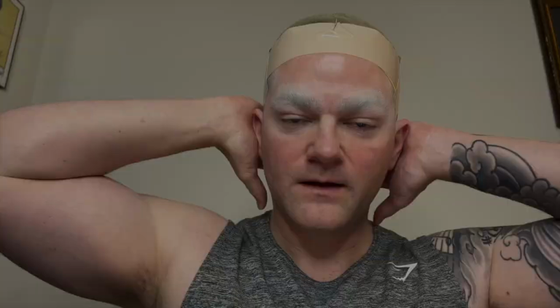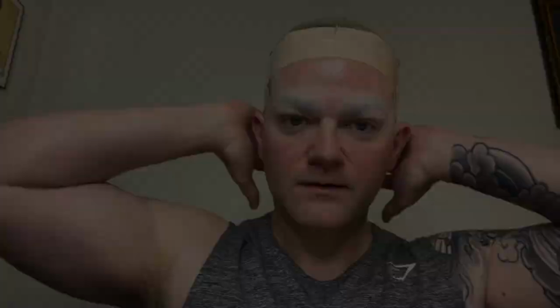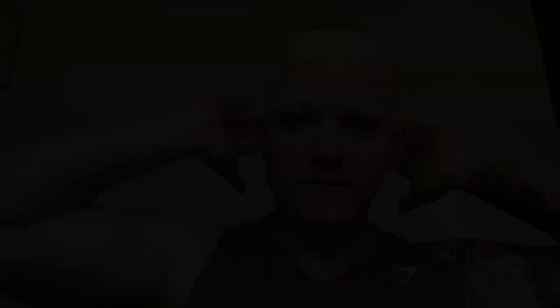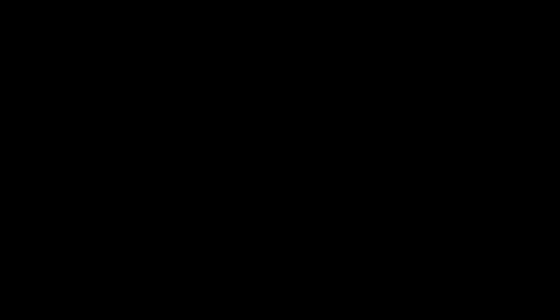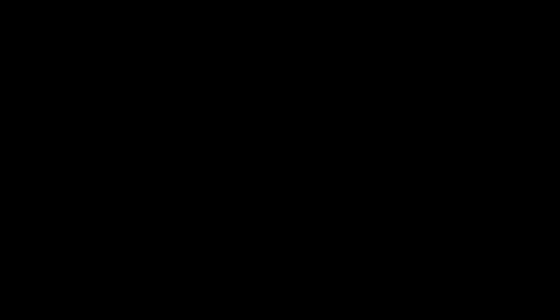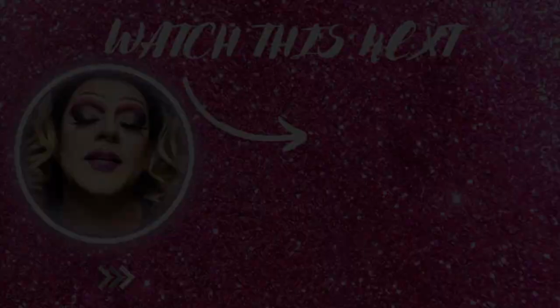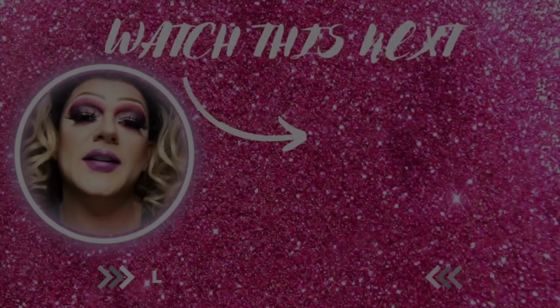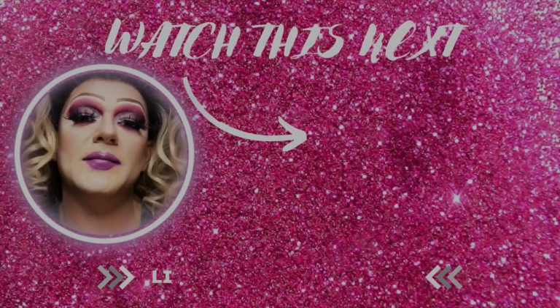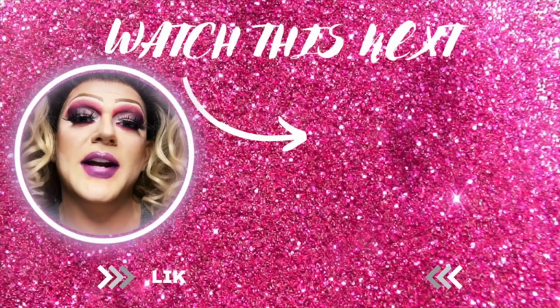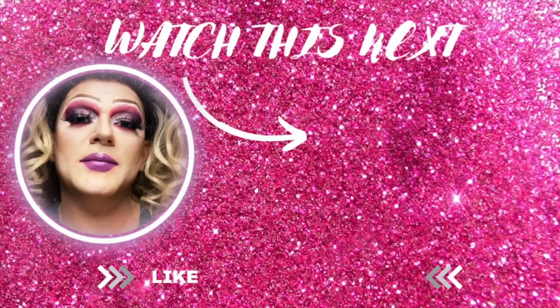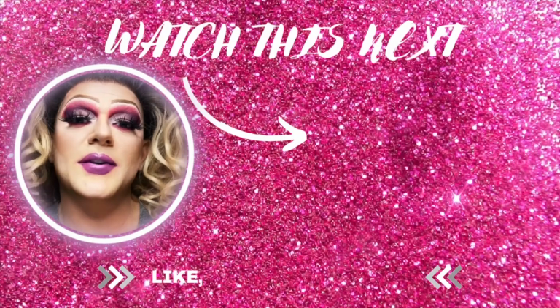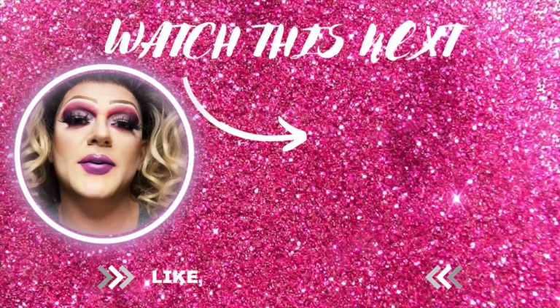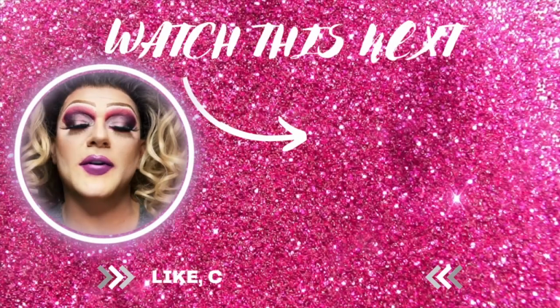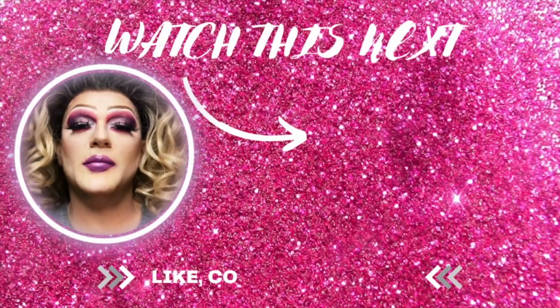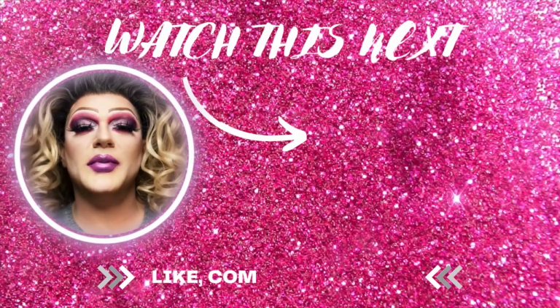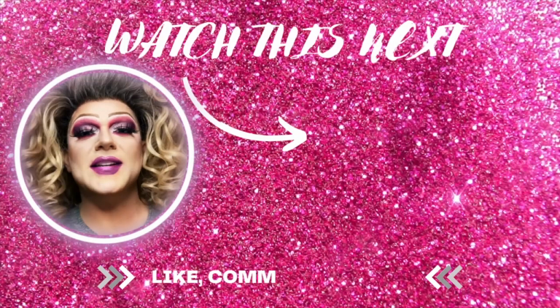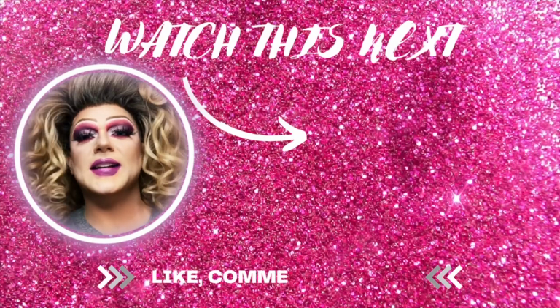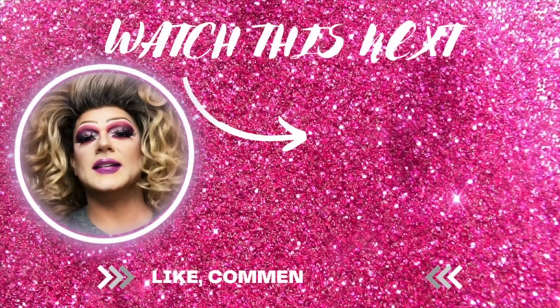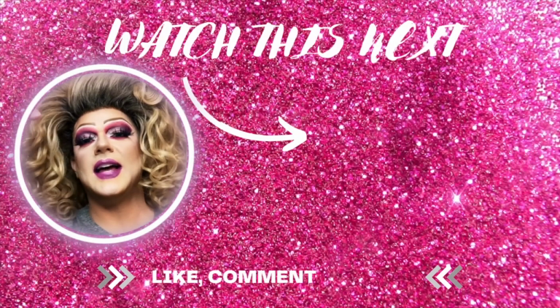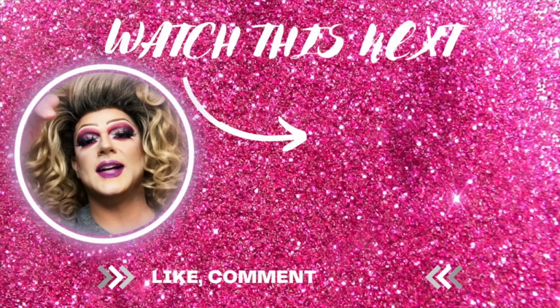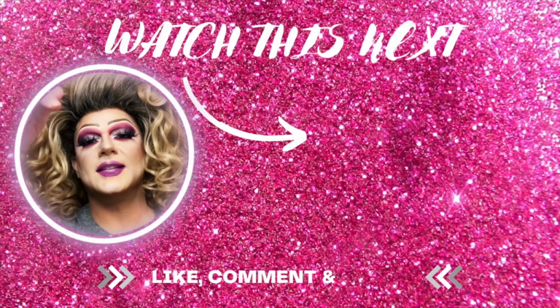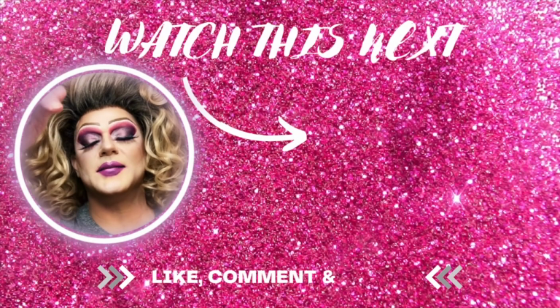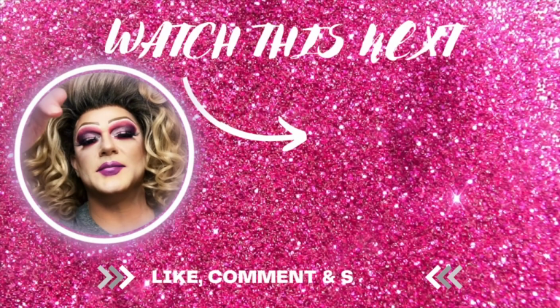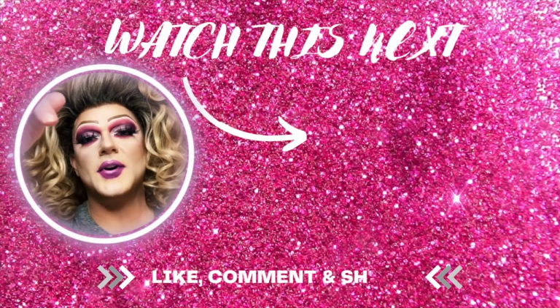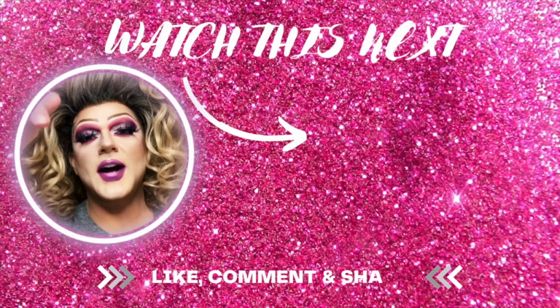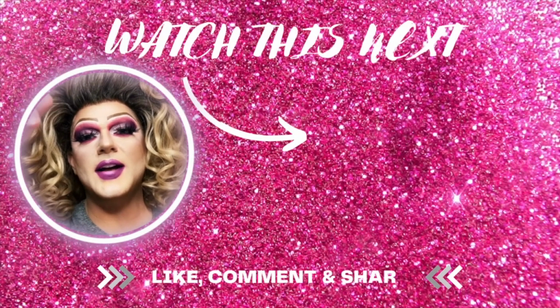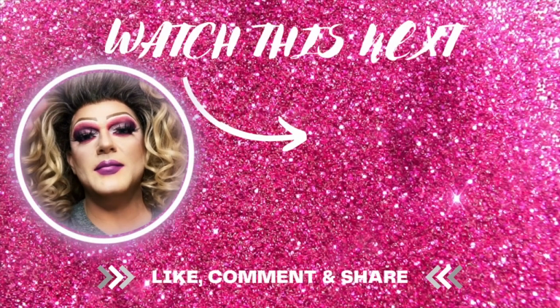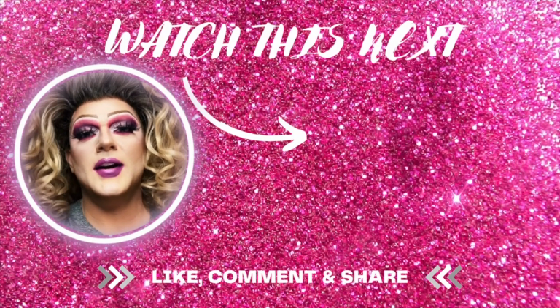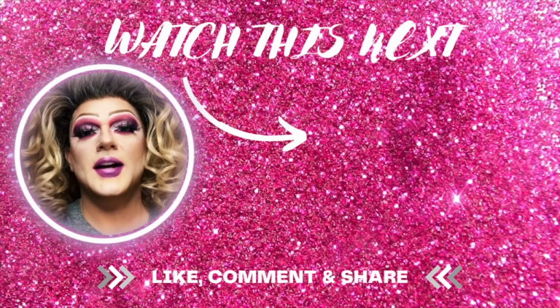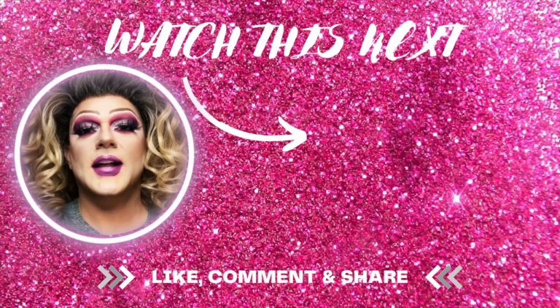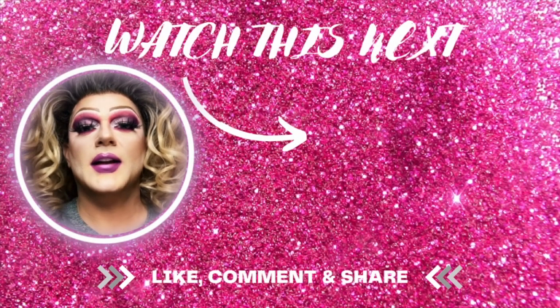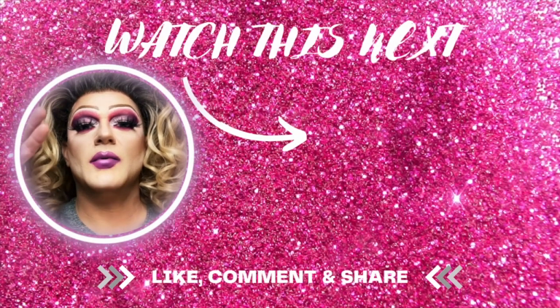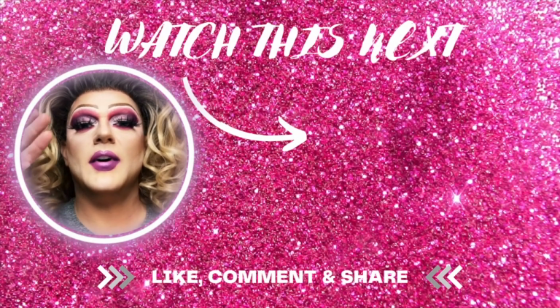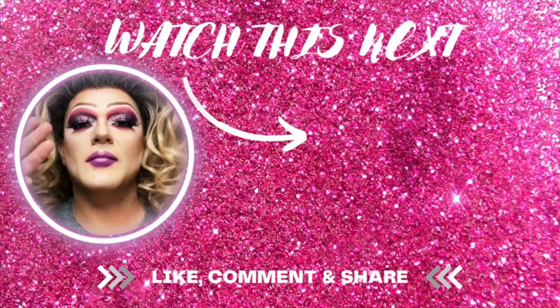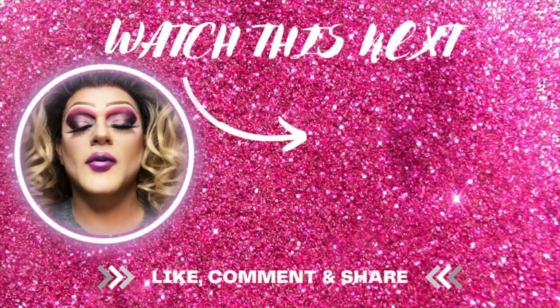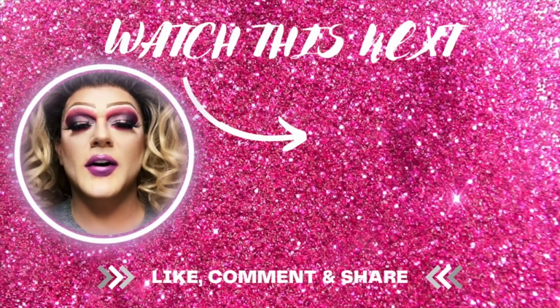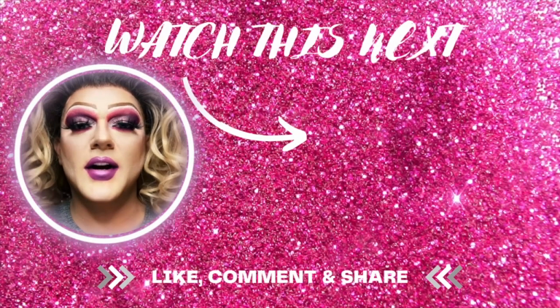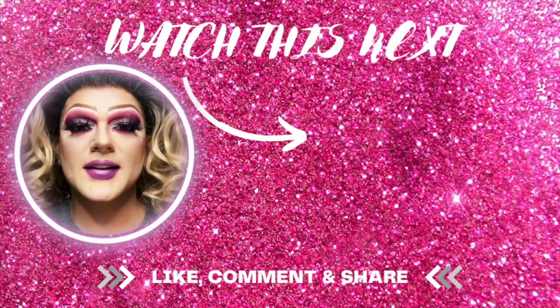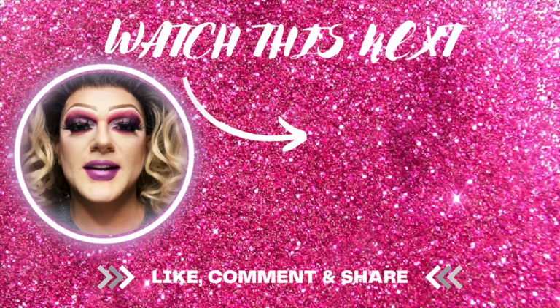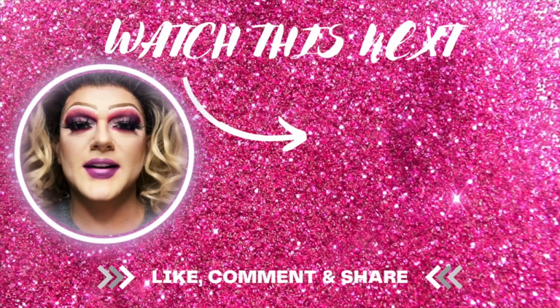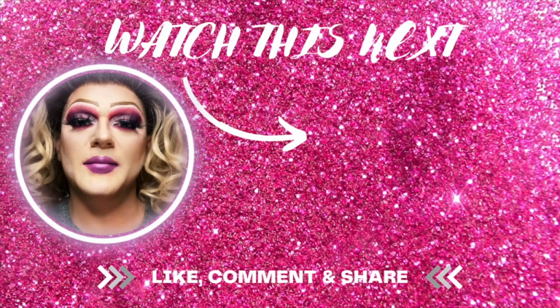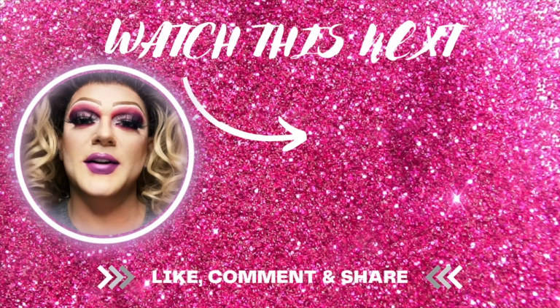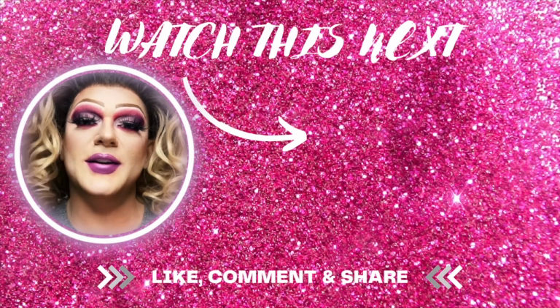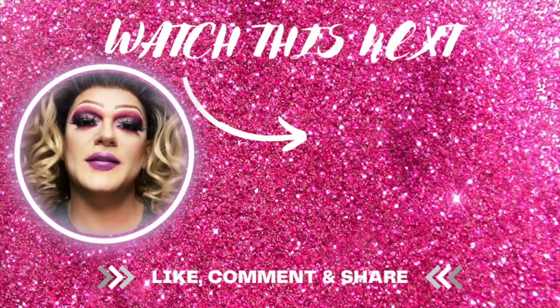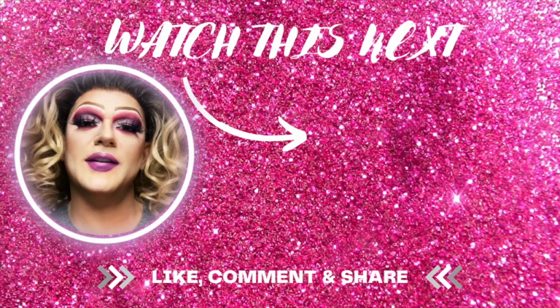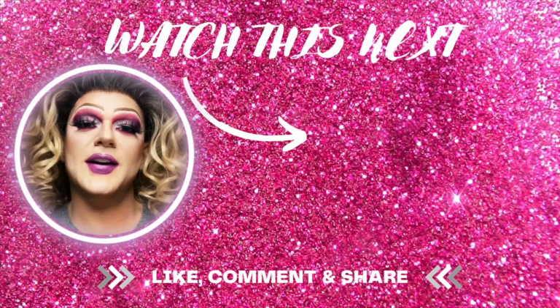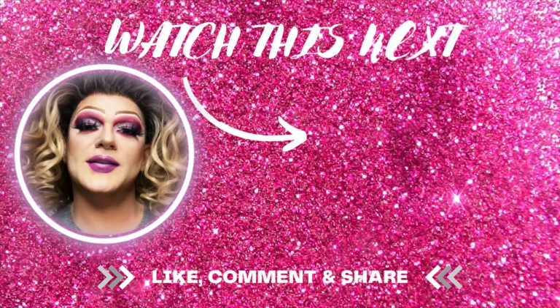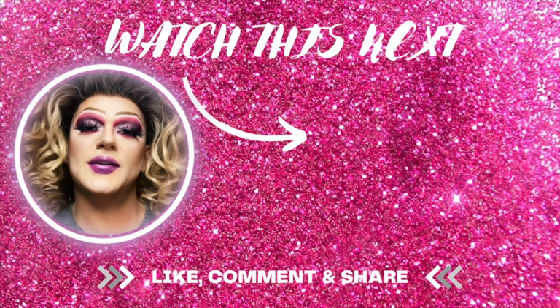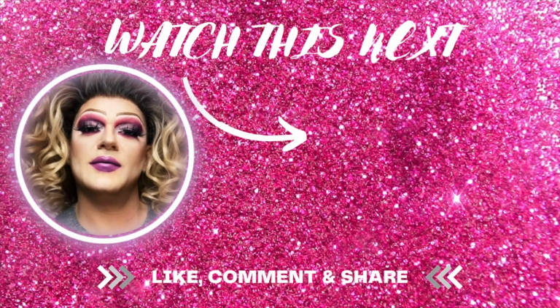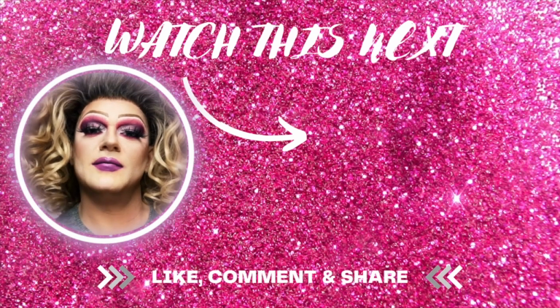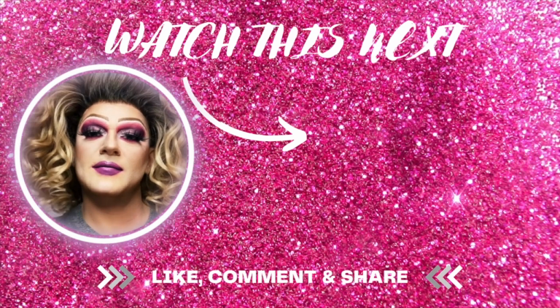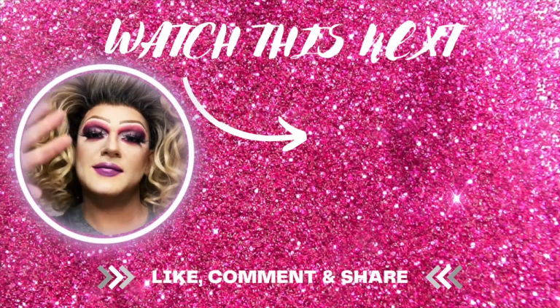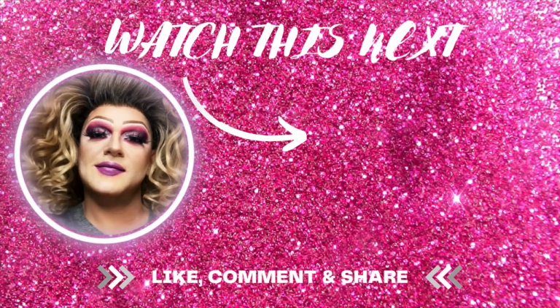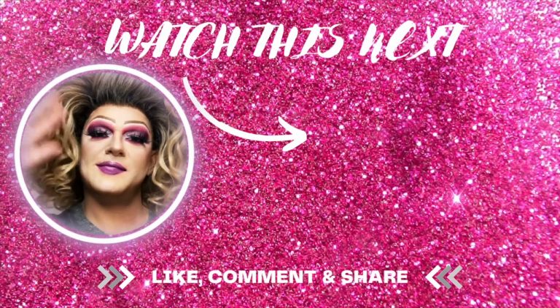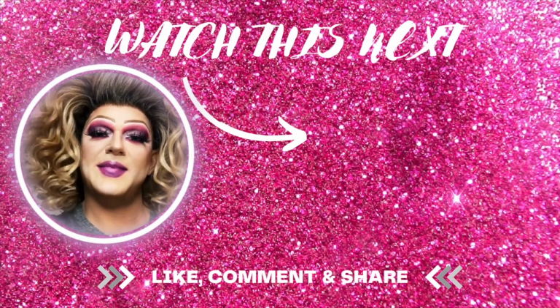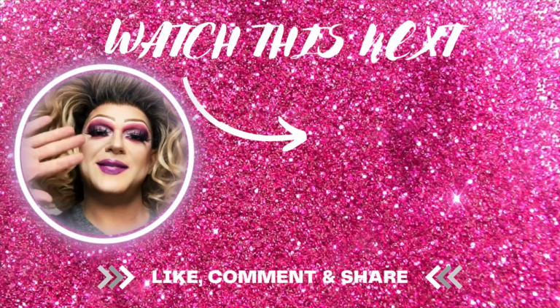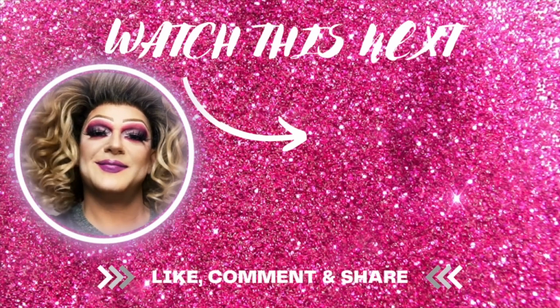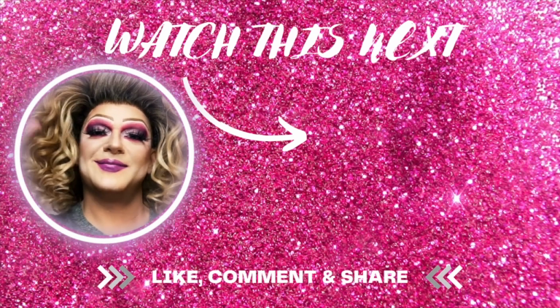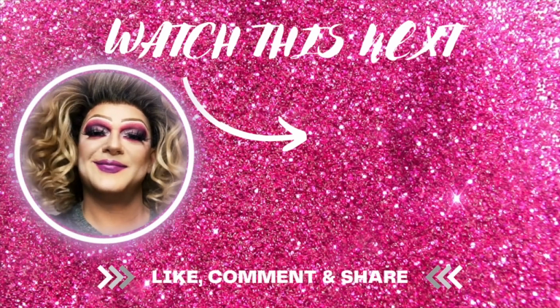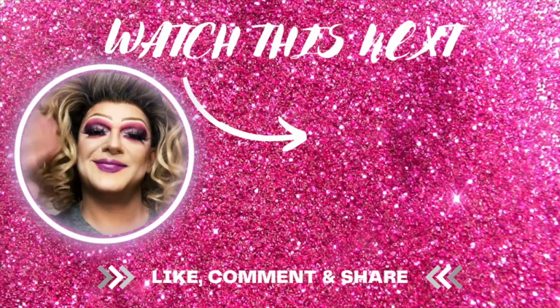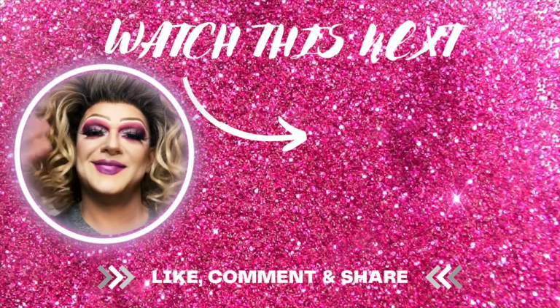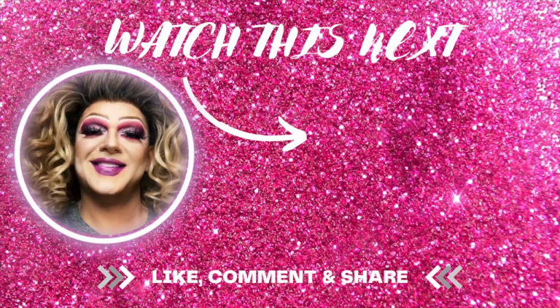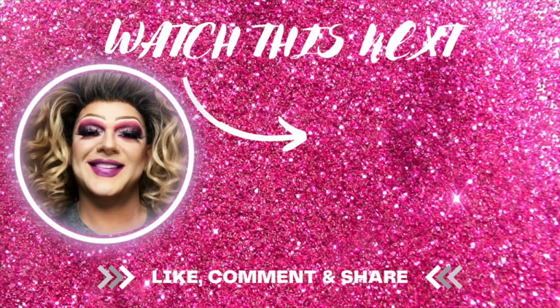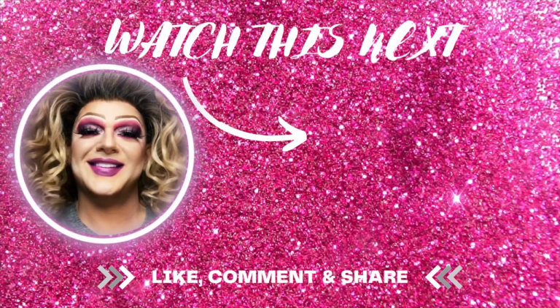If you enjoyed this makeup tutorial, please hit like and subscribe, and we'll have more content coming to you very soon. Bye!